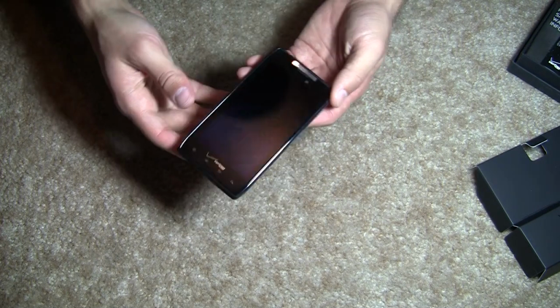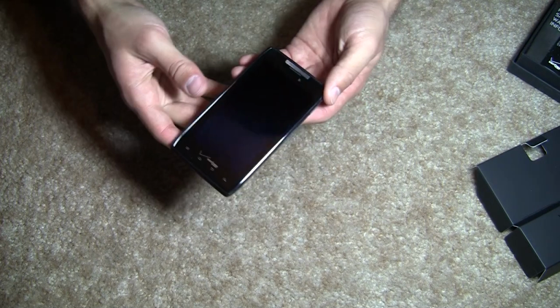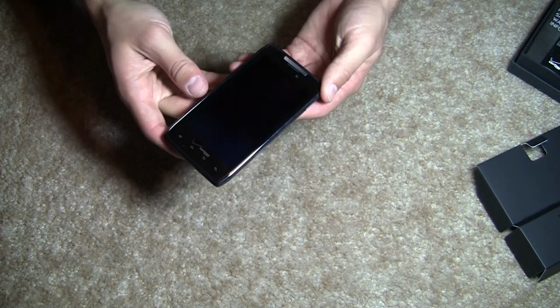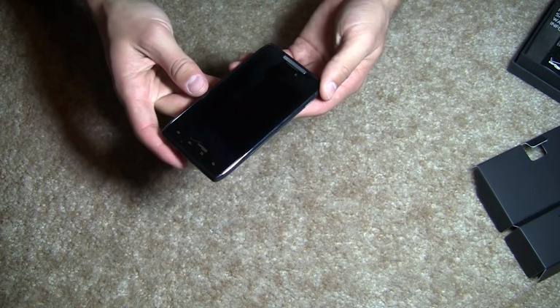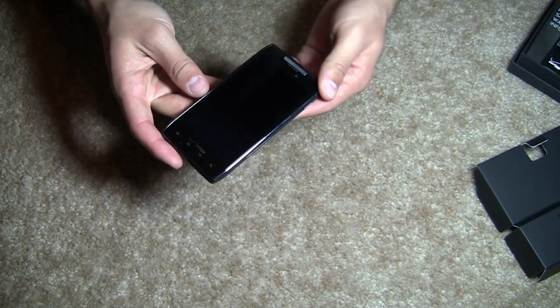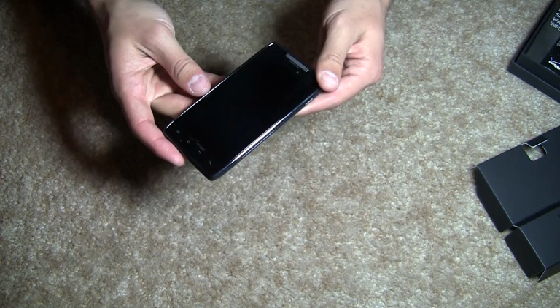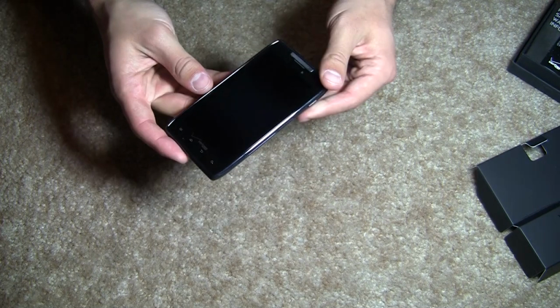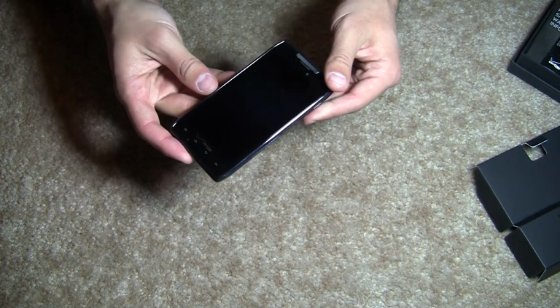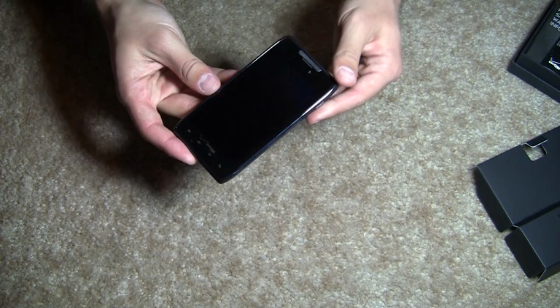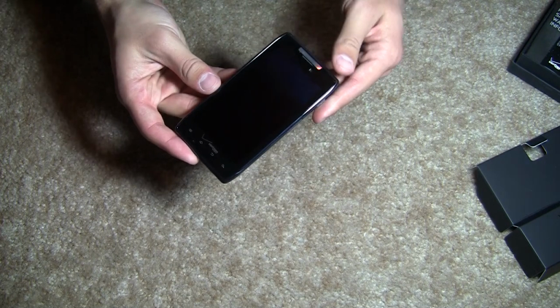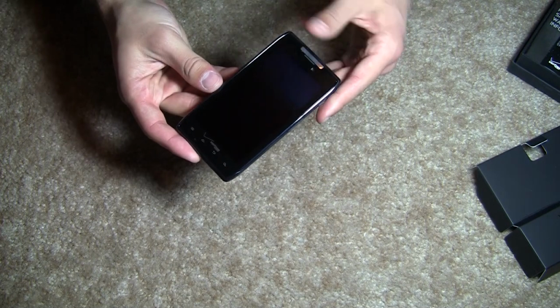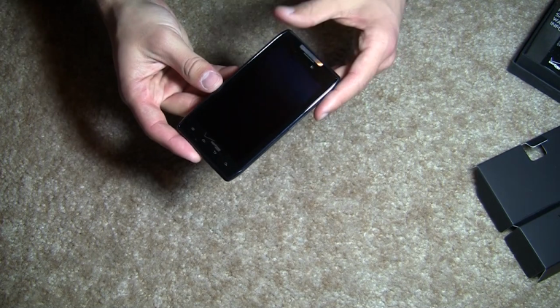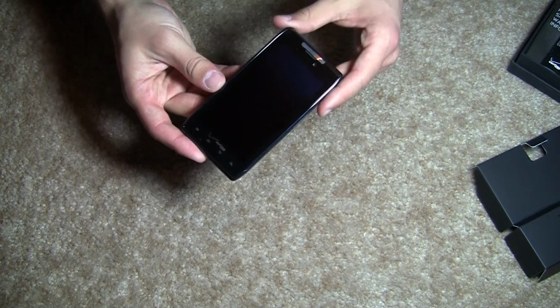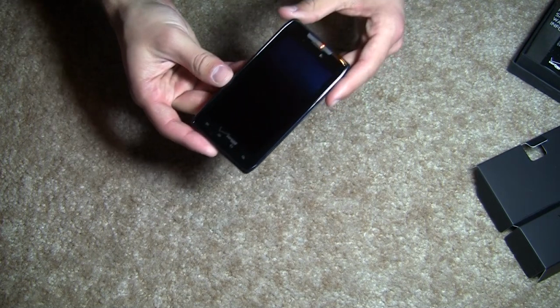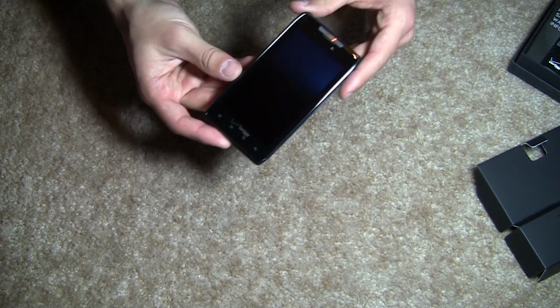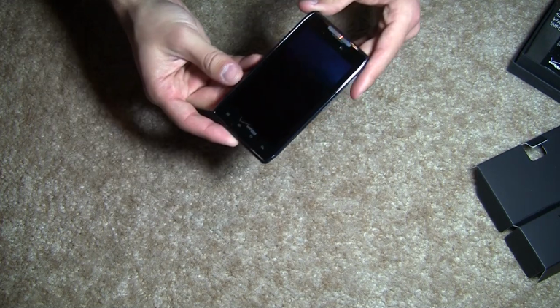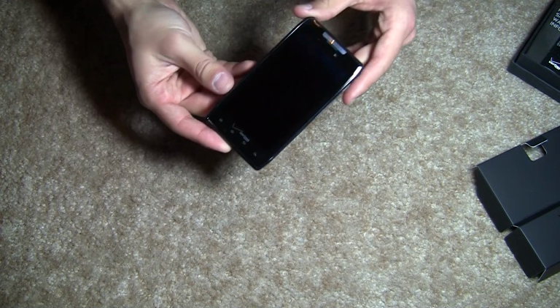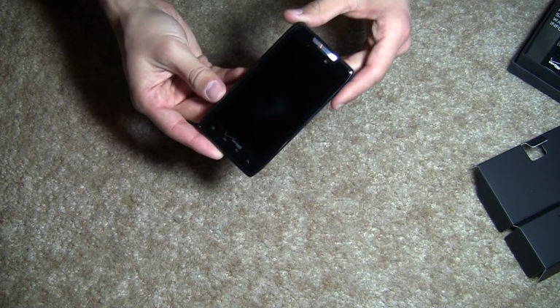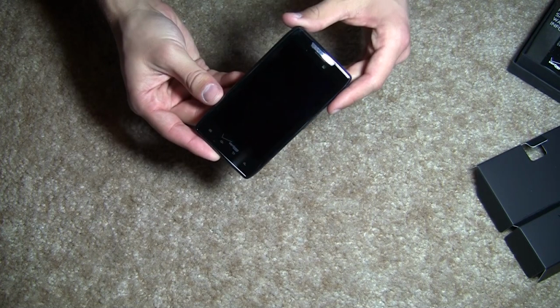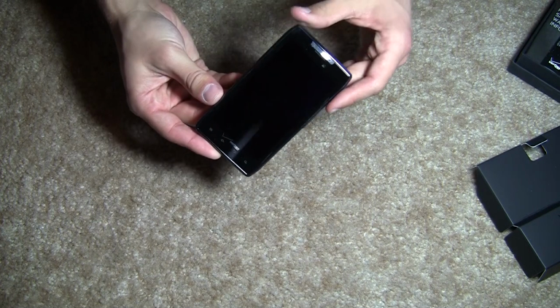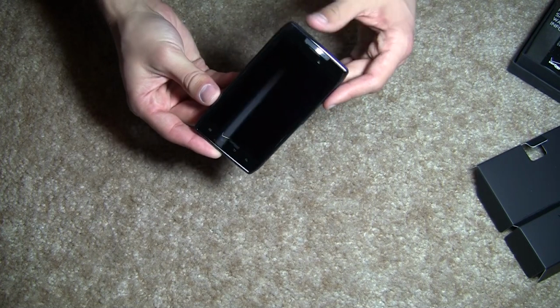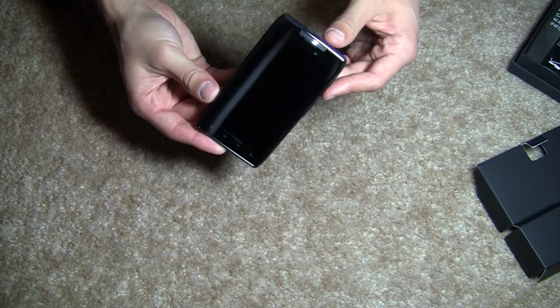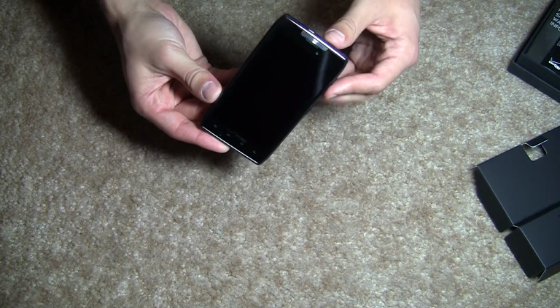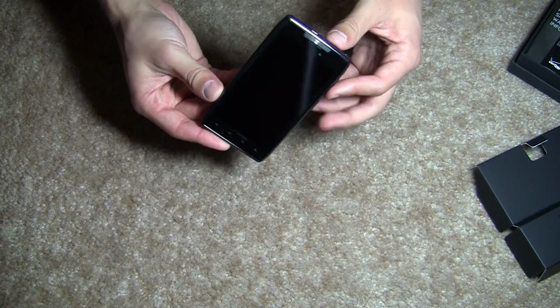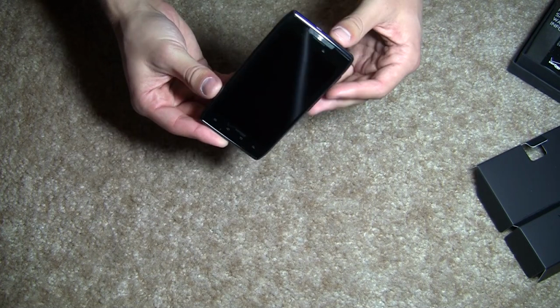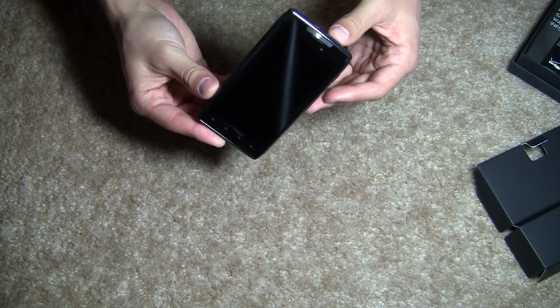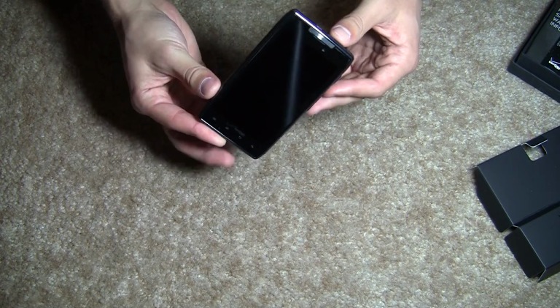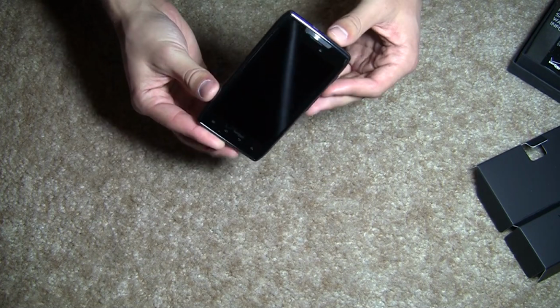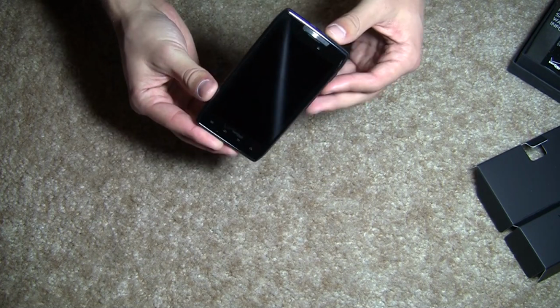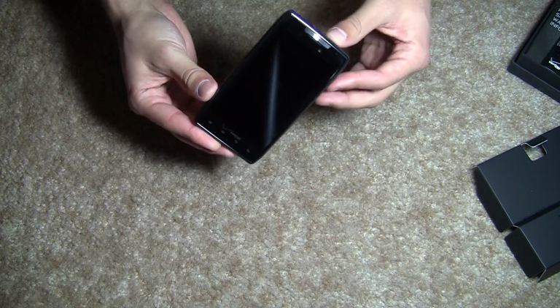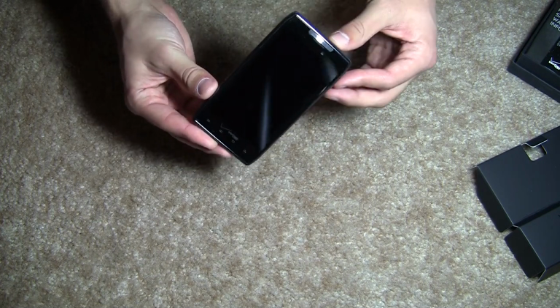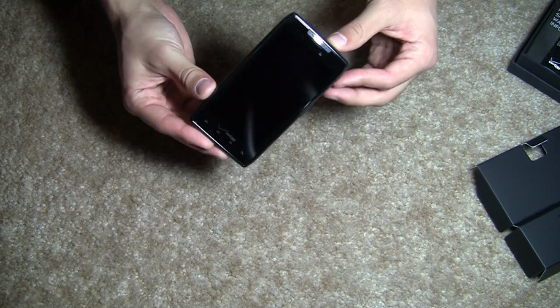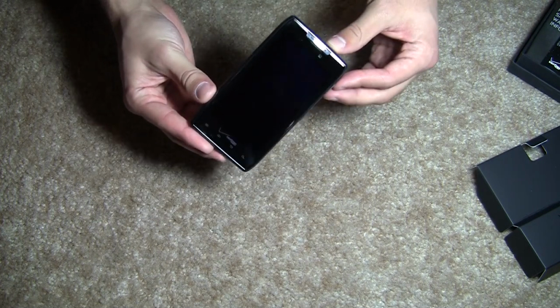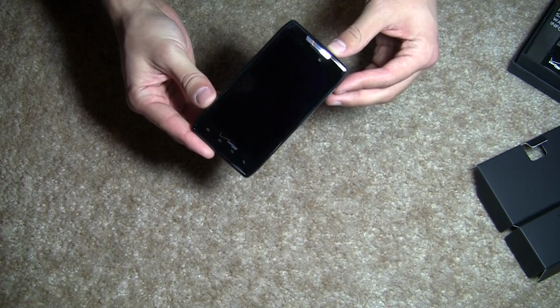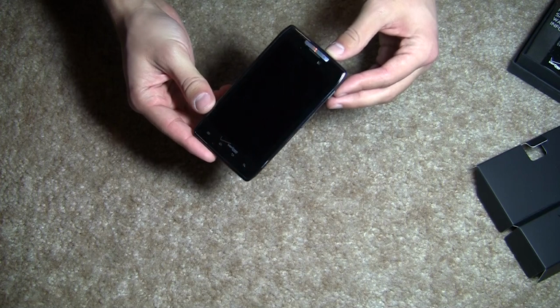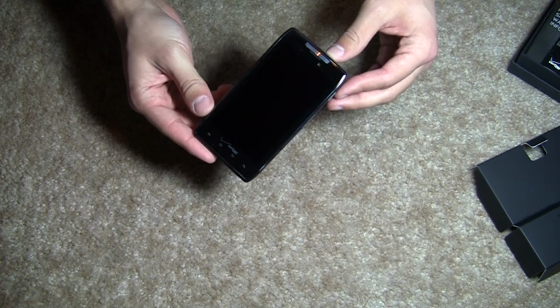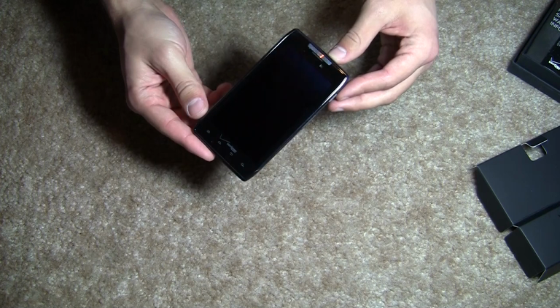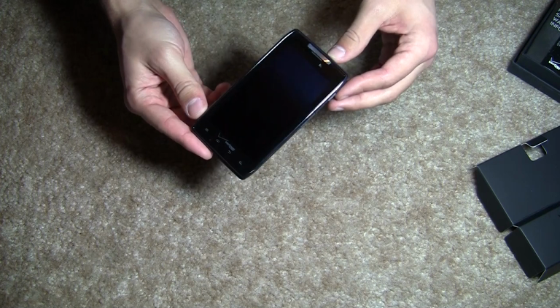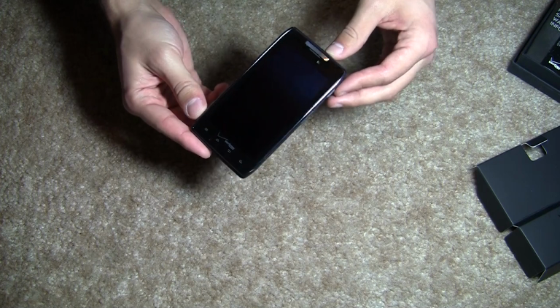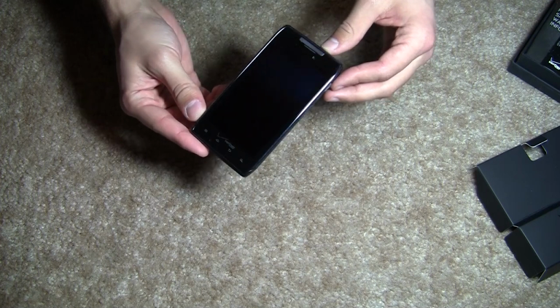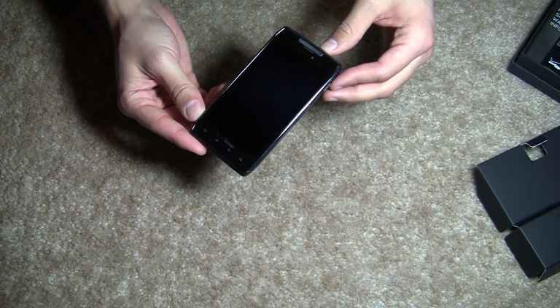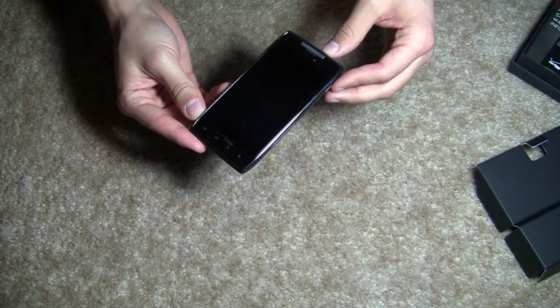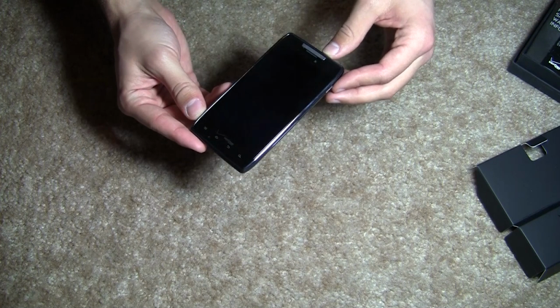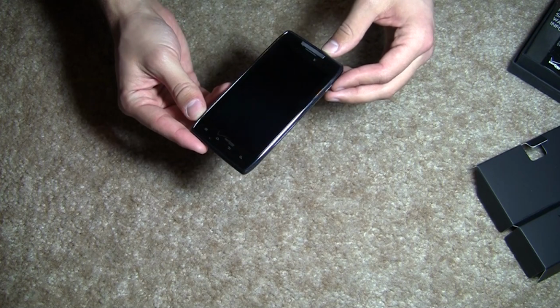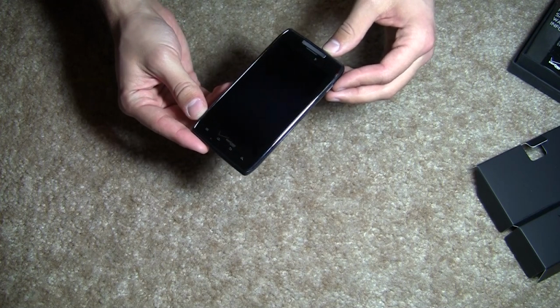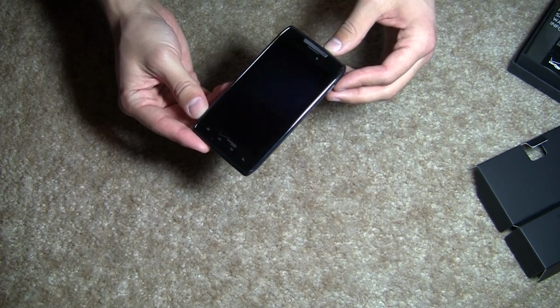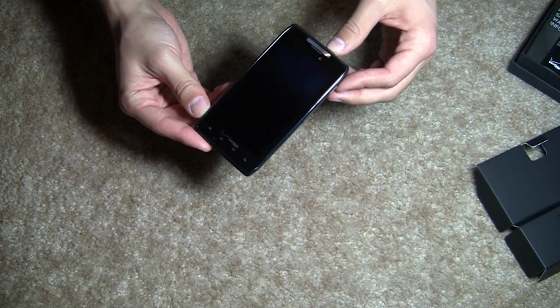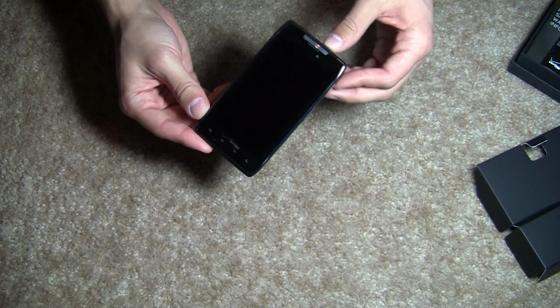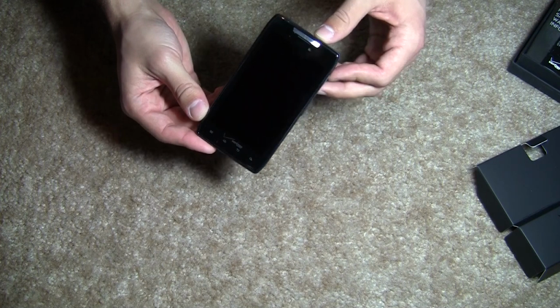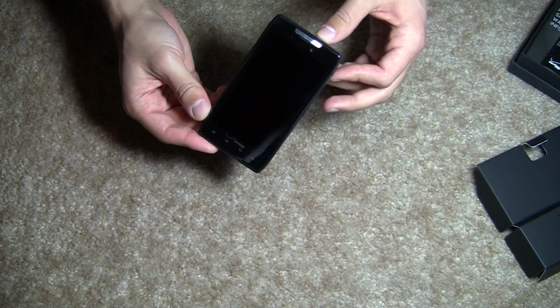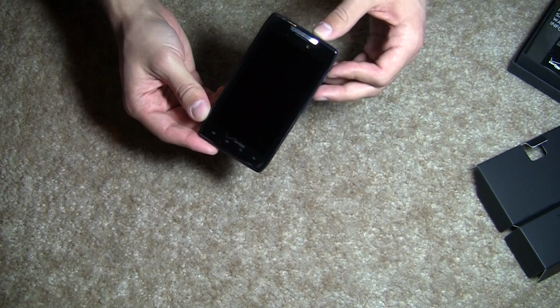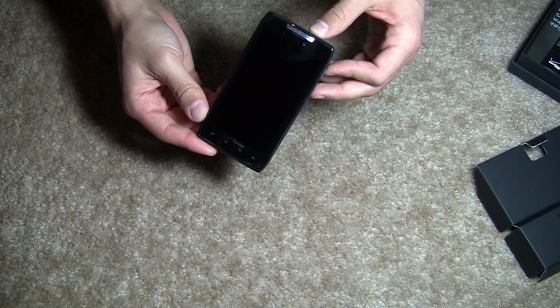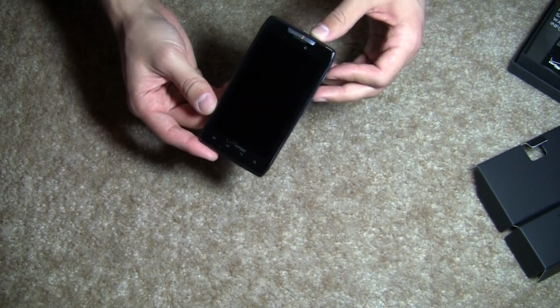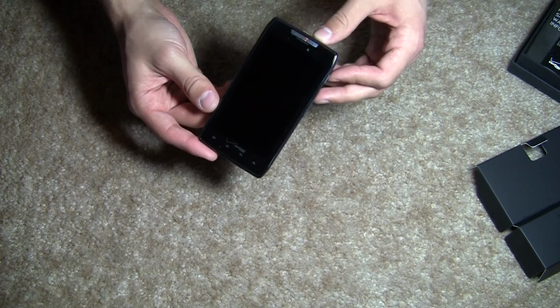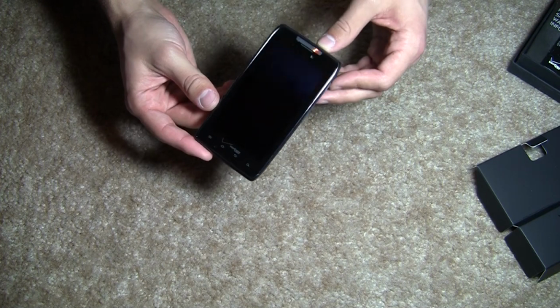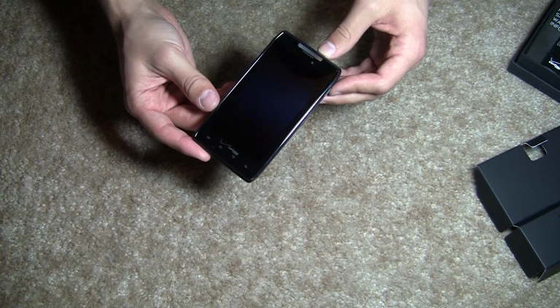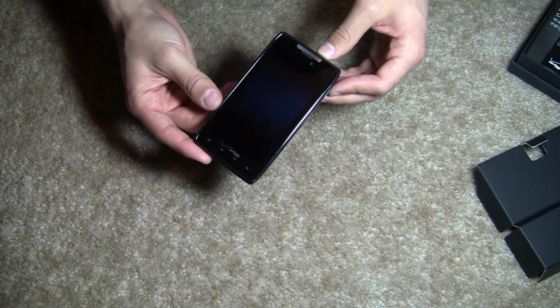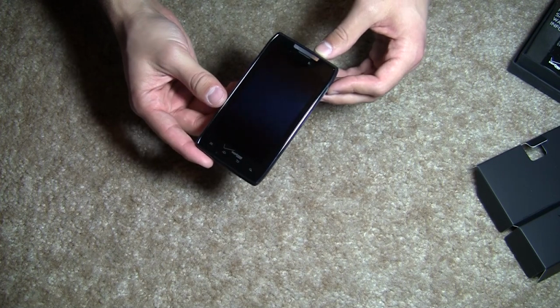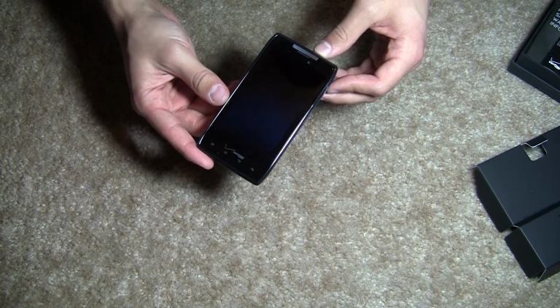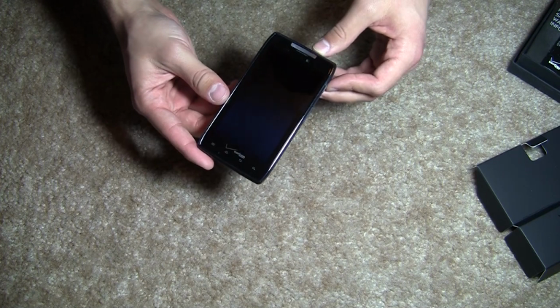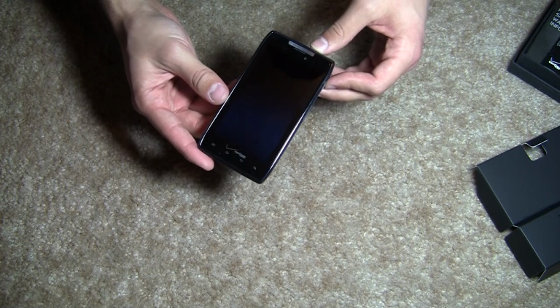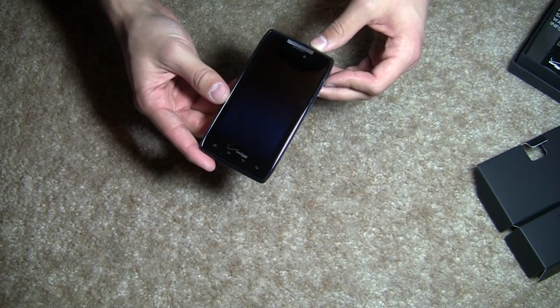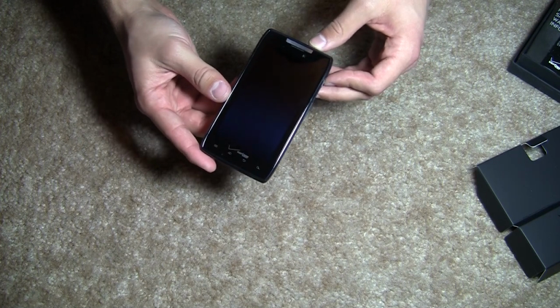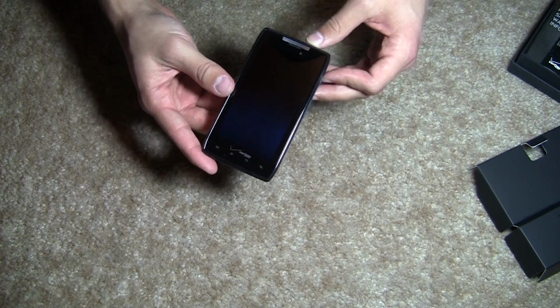That's been a look at an unboxing and first look at the Motorola Droid Razr. Thanks for watching!